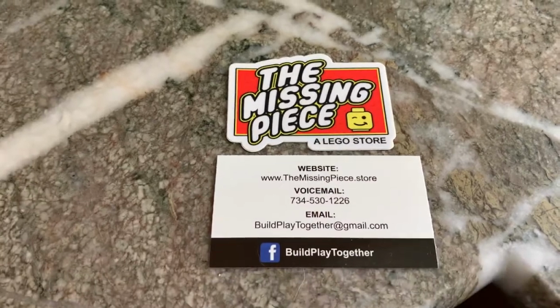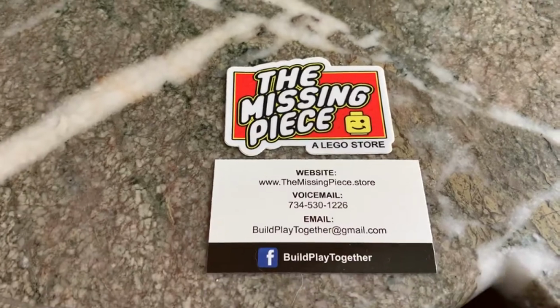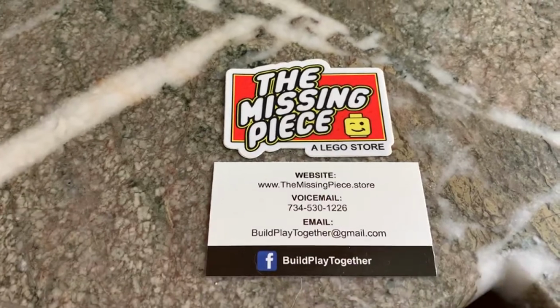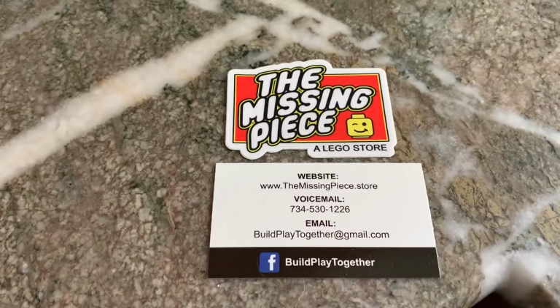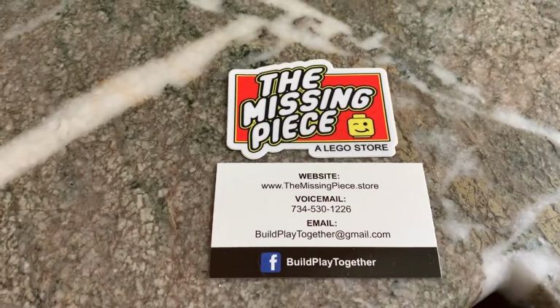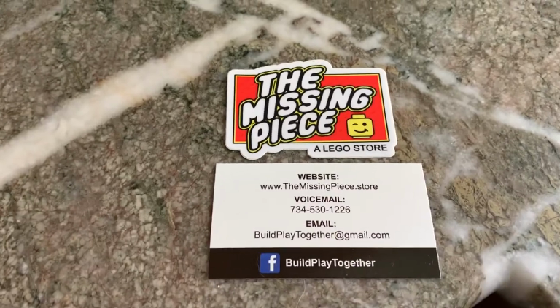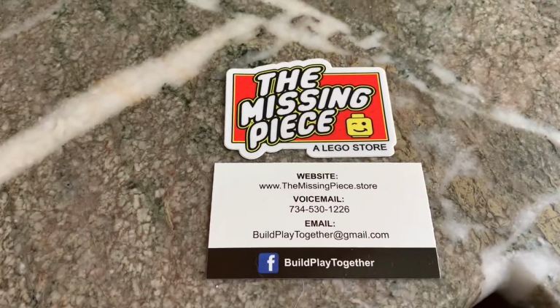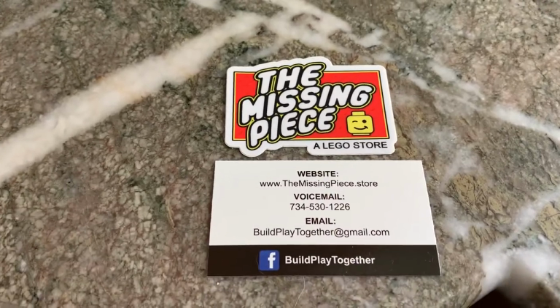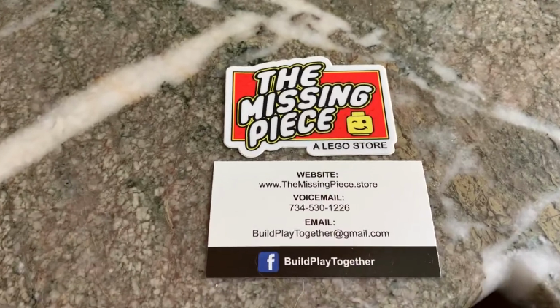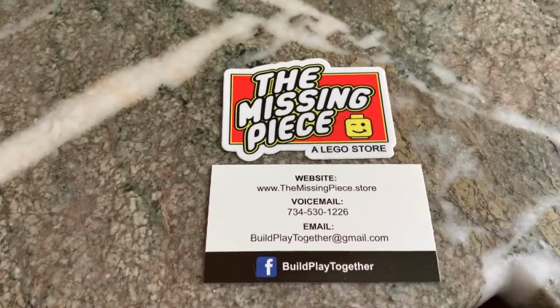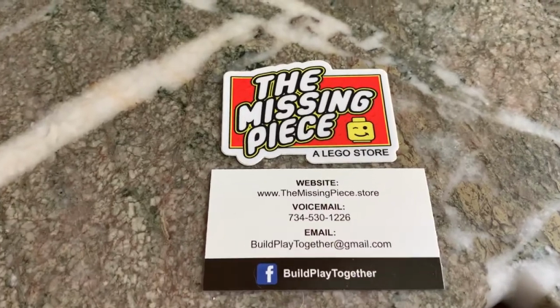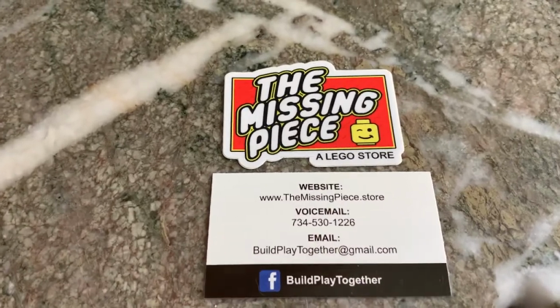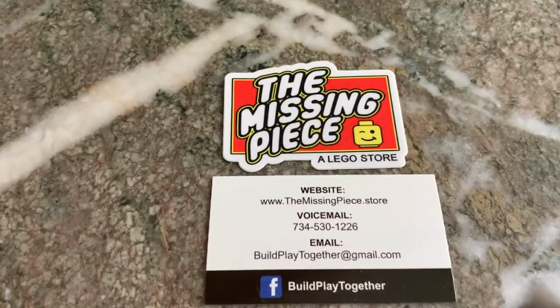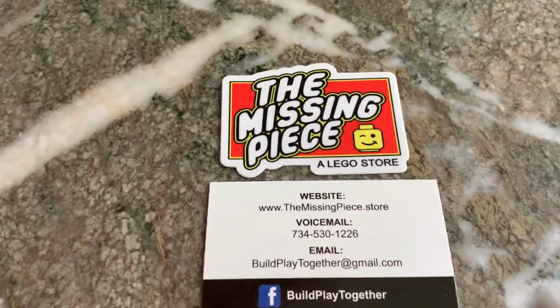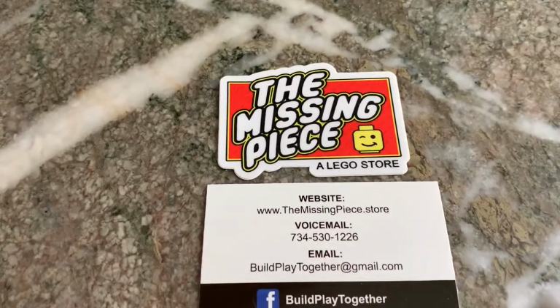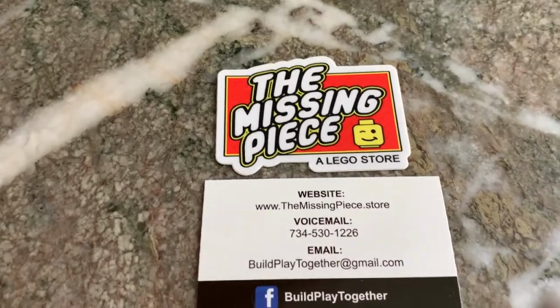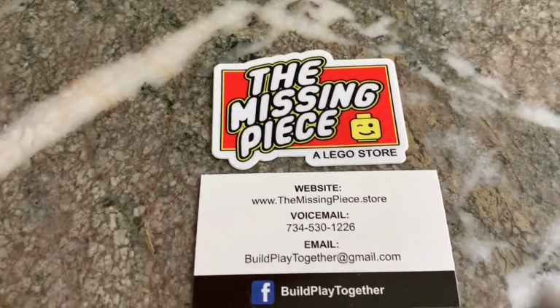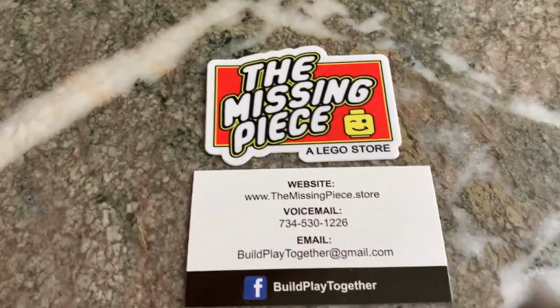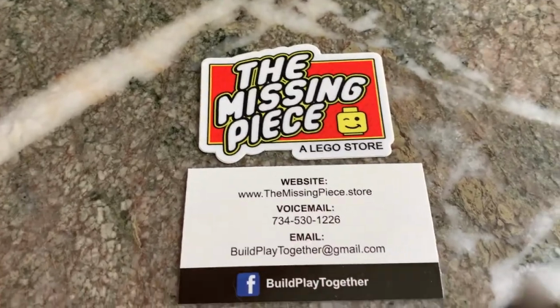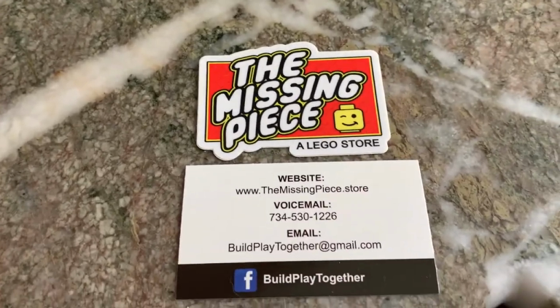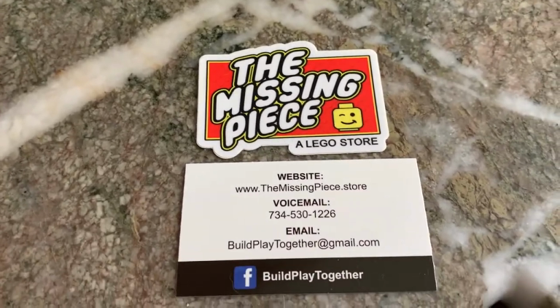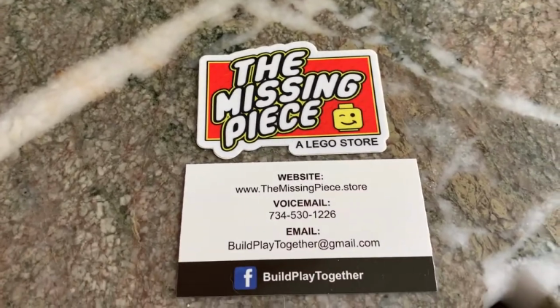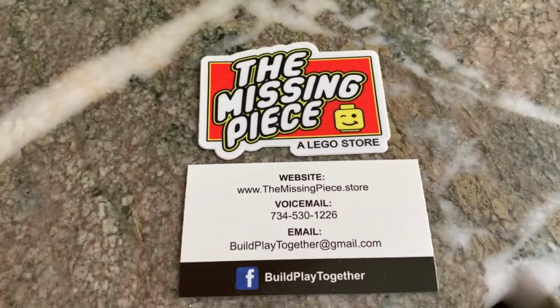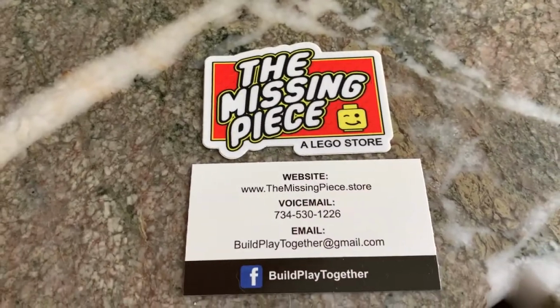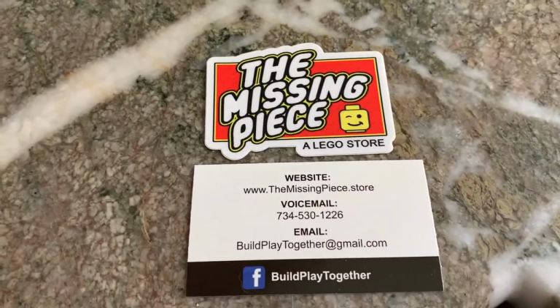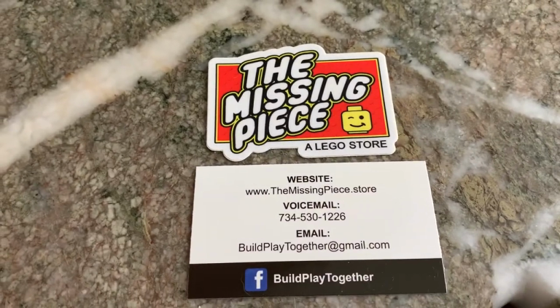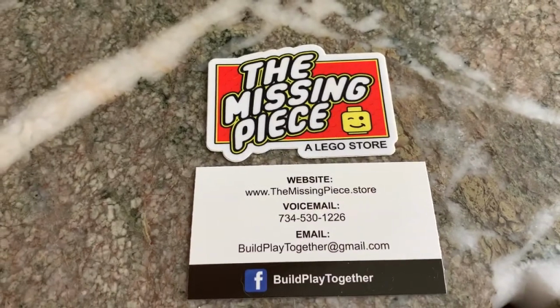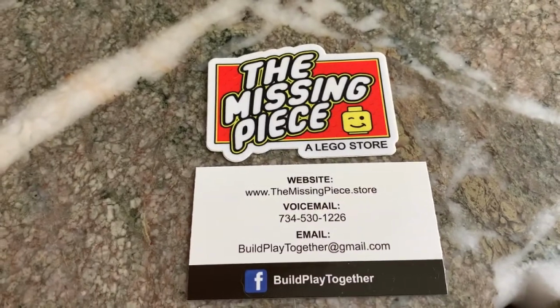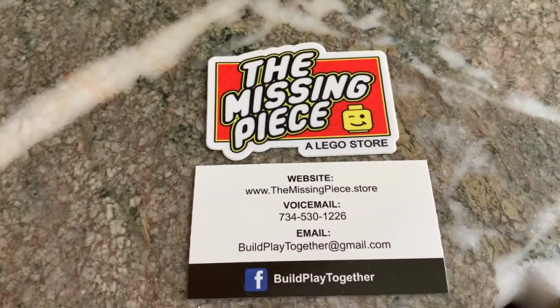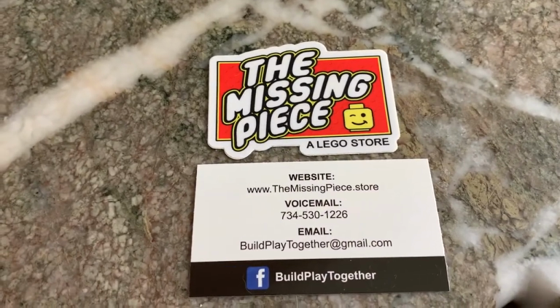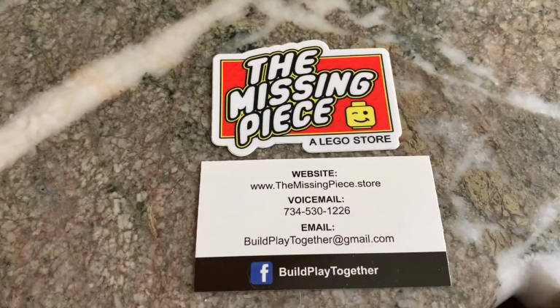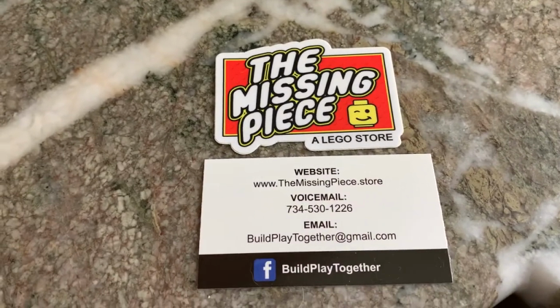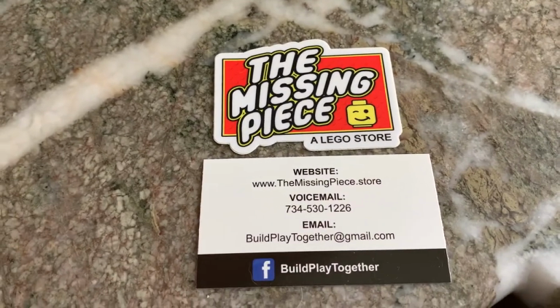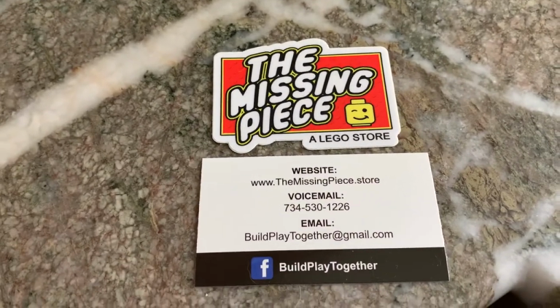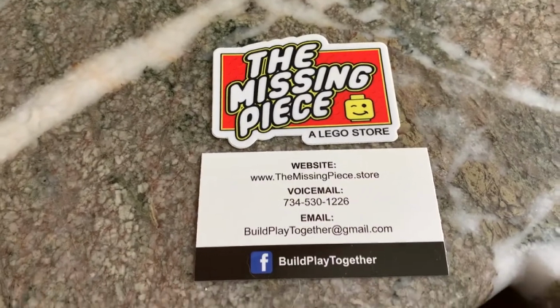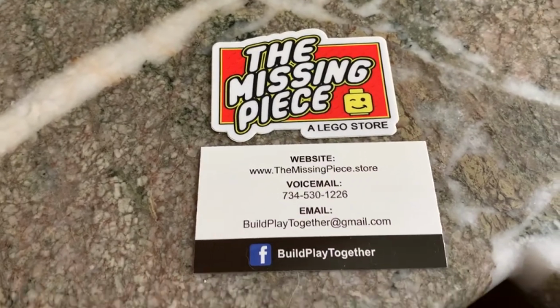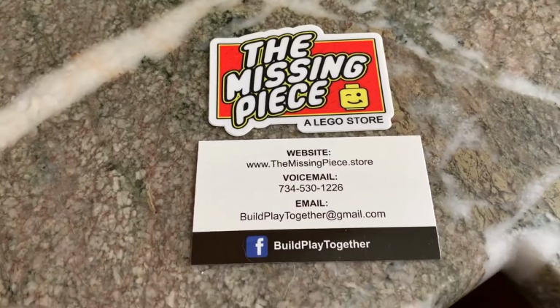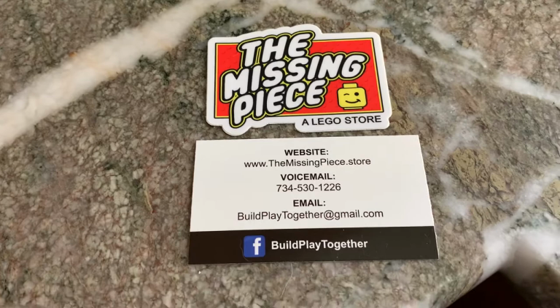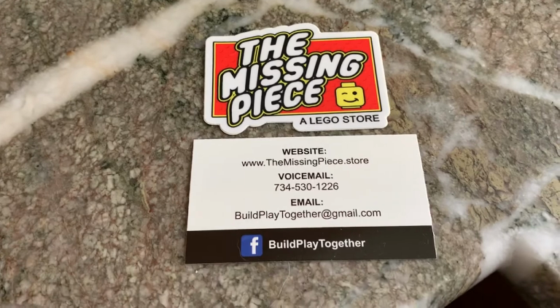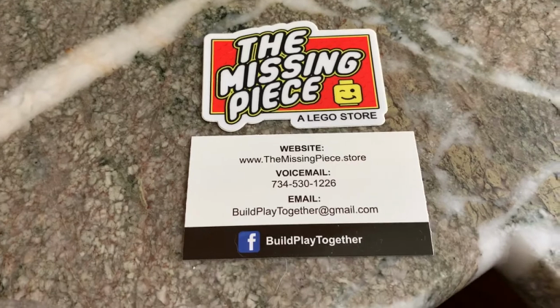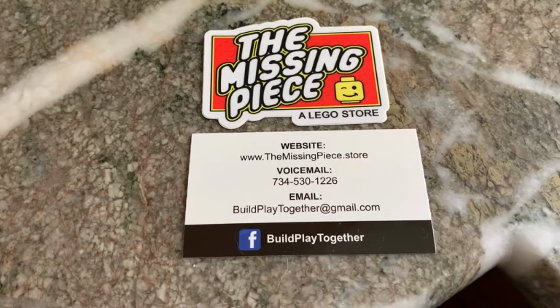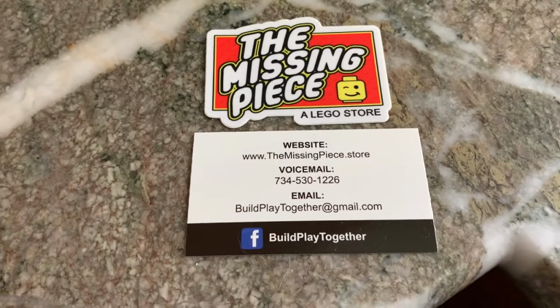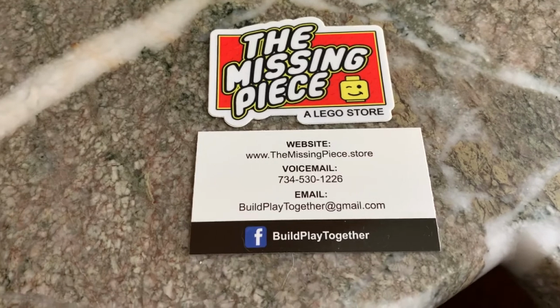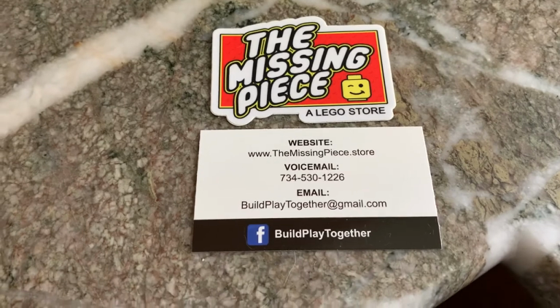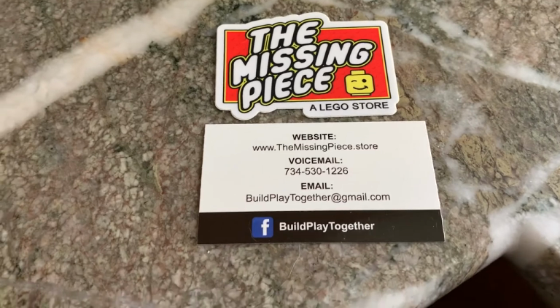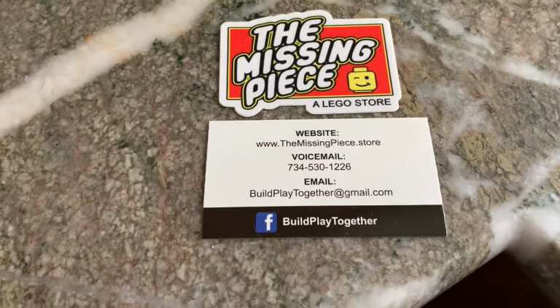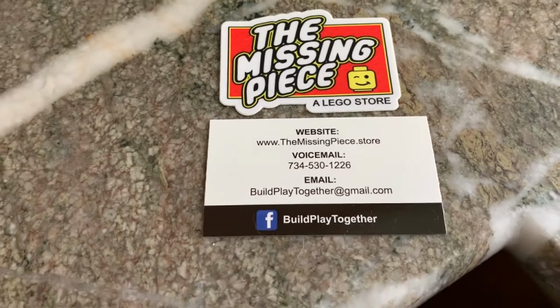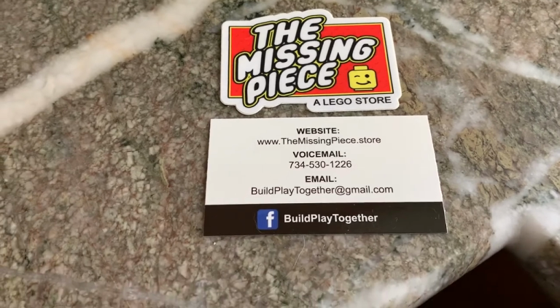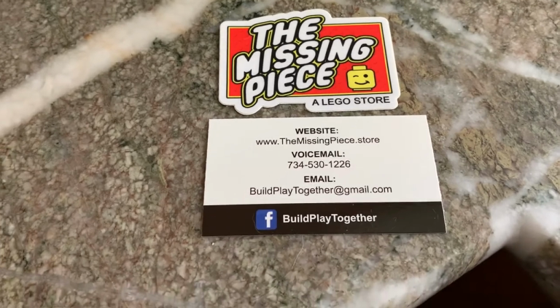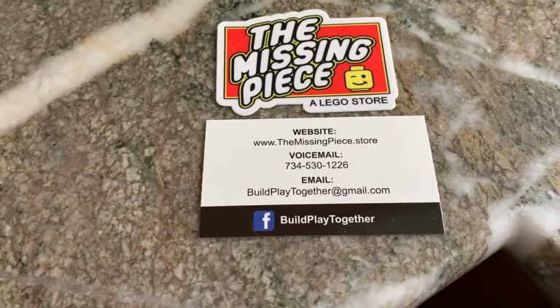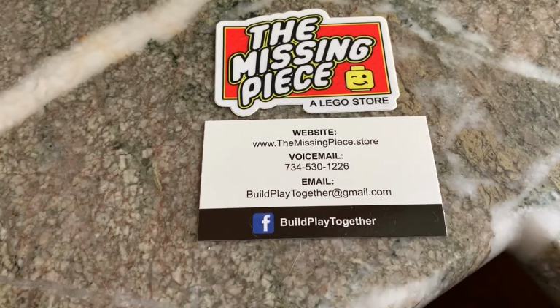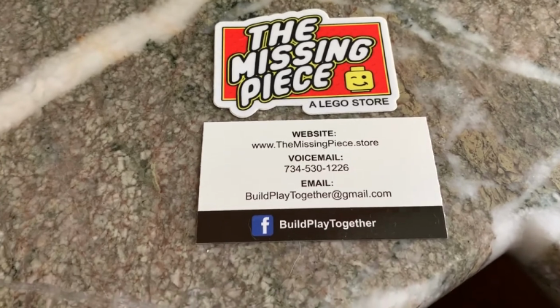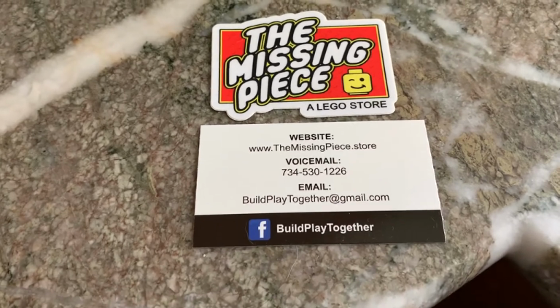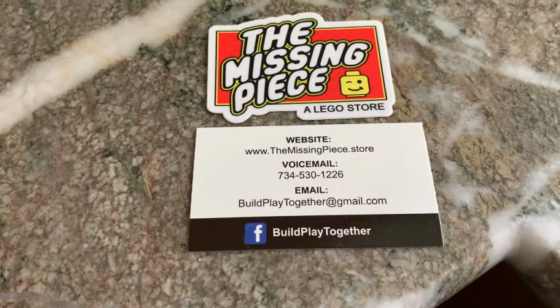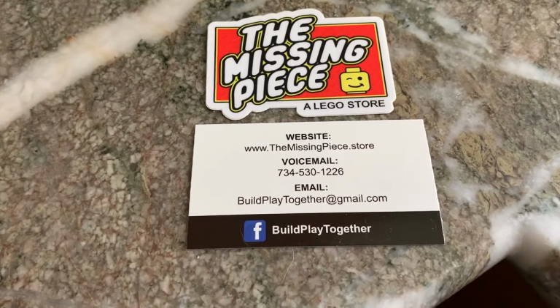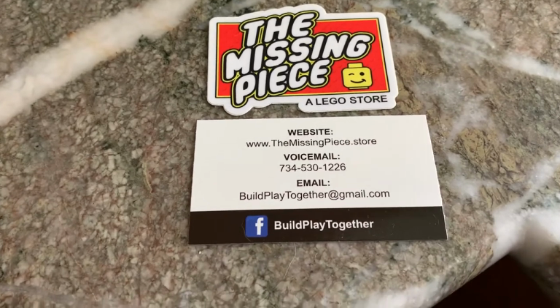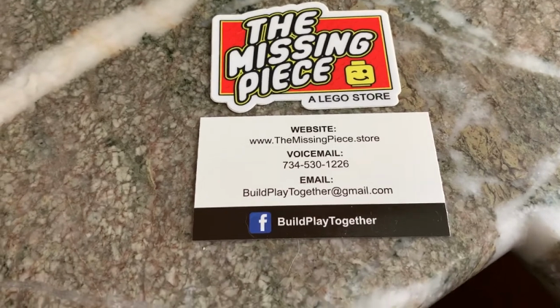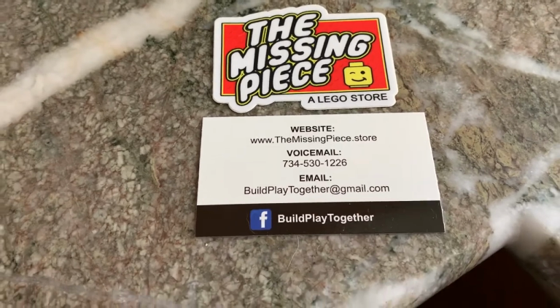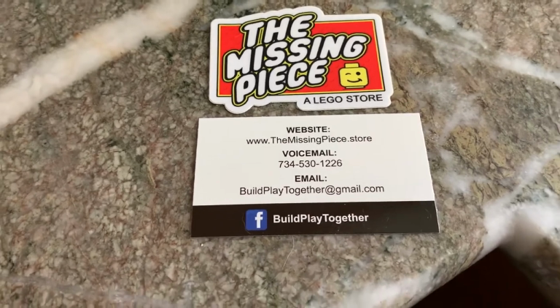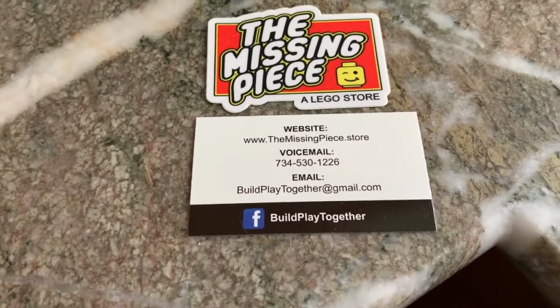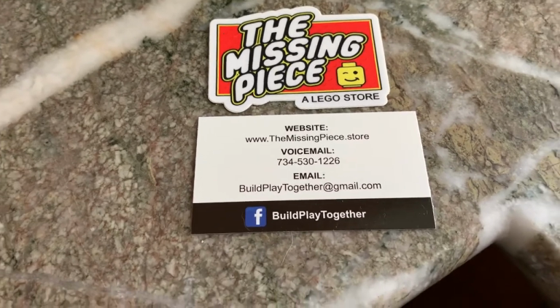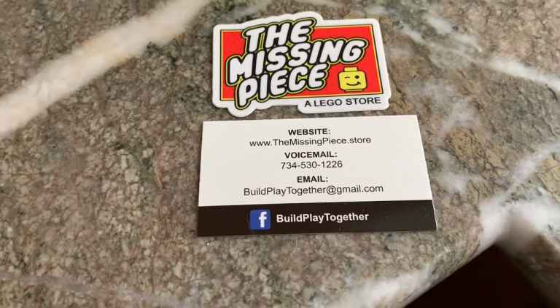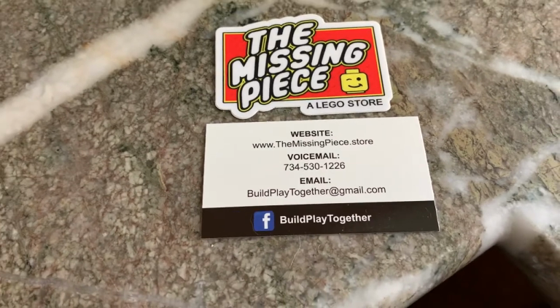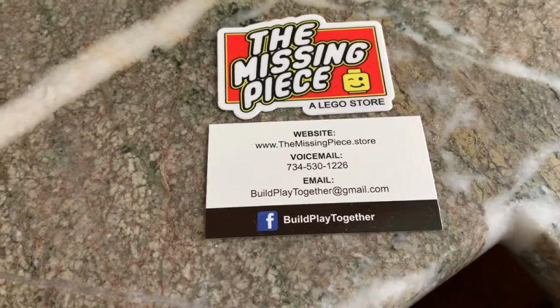Welcome to The Missing Piece. Please visit us at themissingpiece.store. Like us on Facebook — just search 'Build Play Together.'